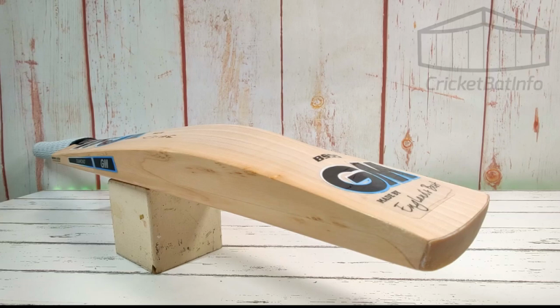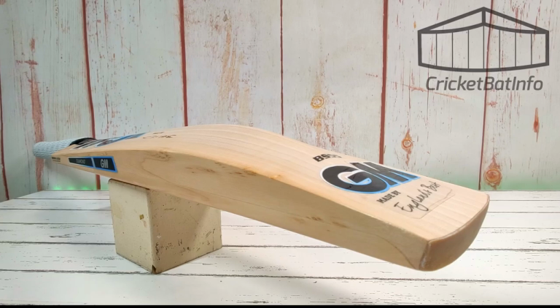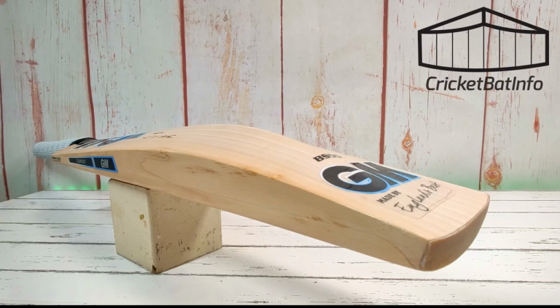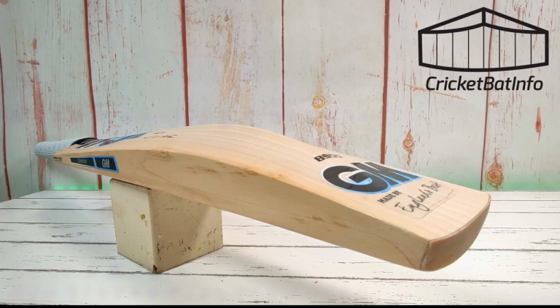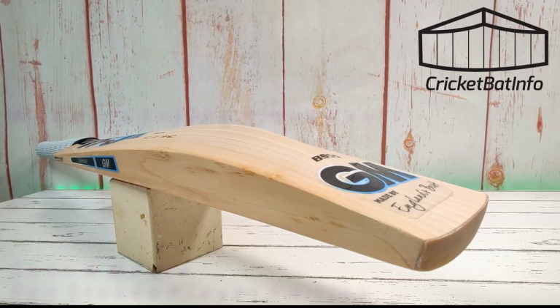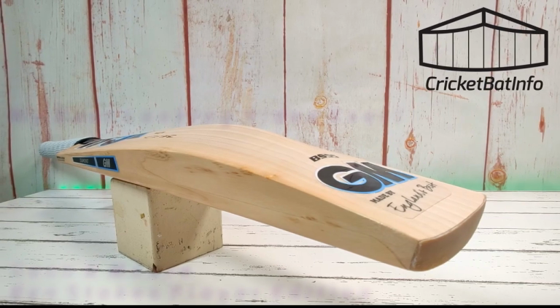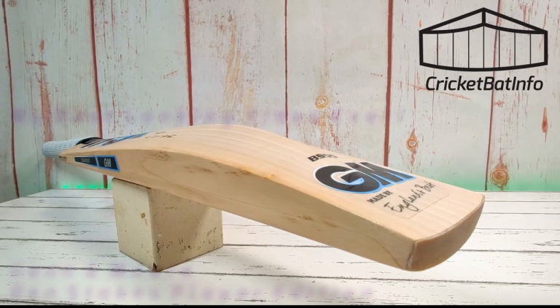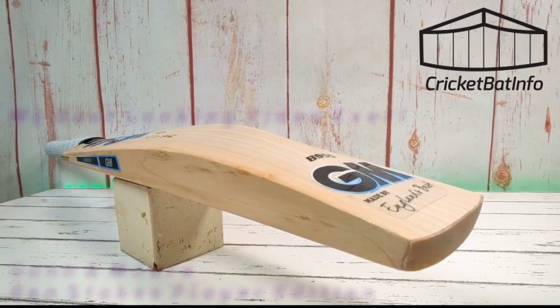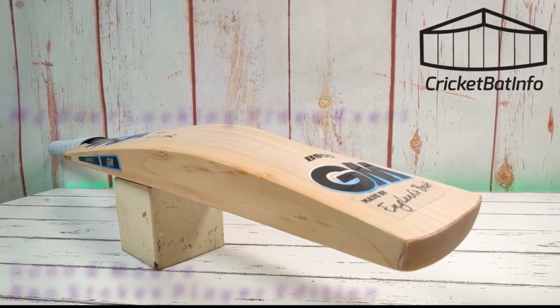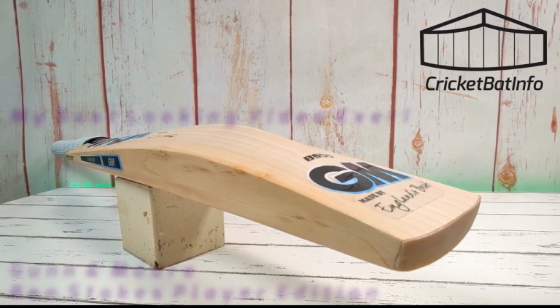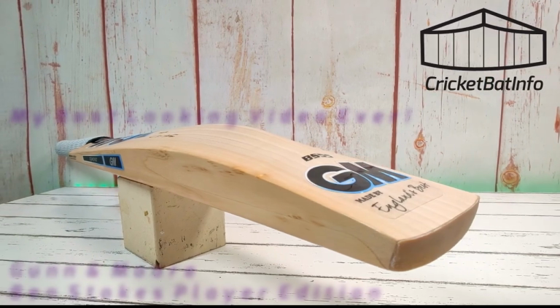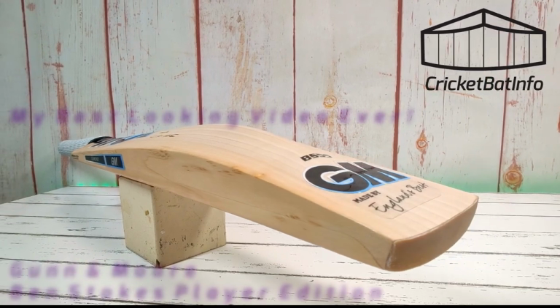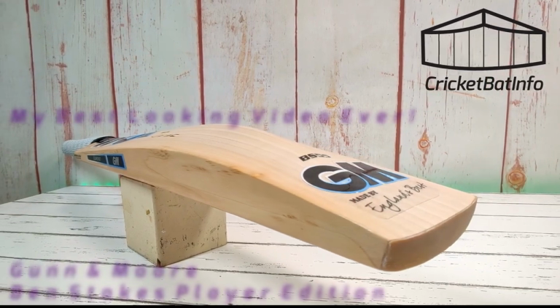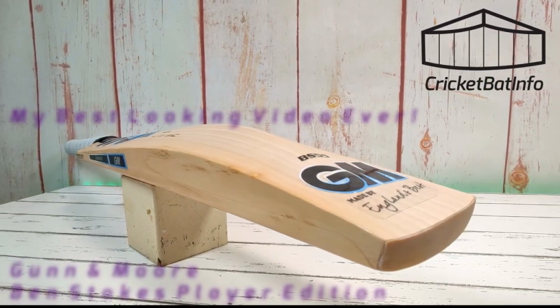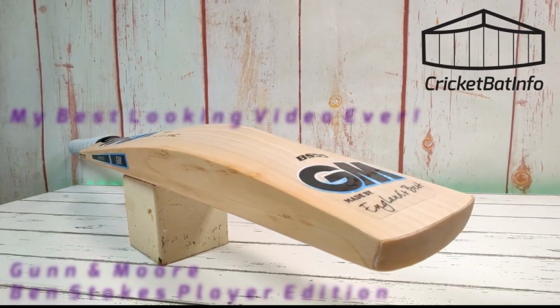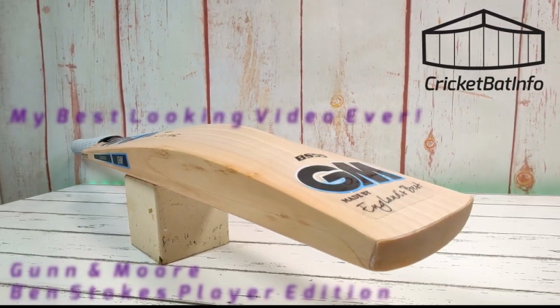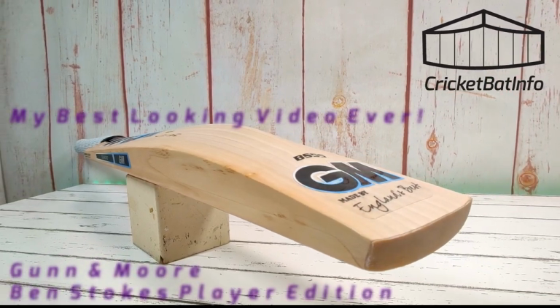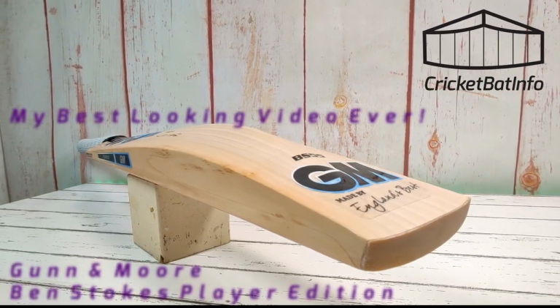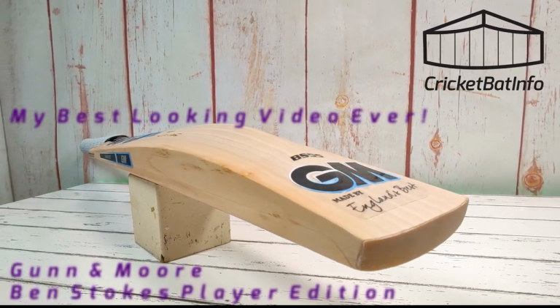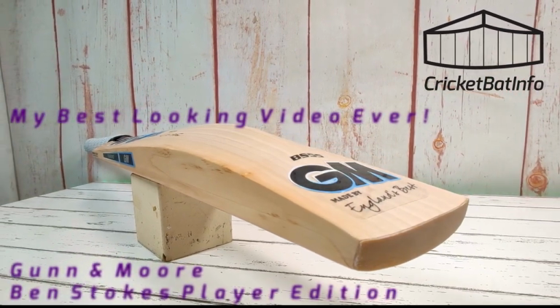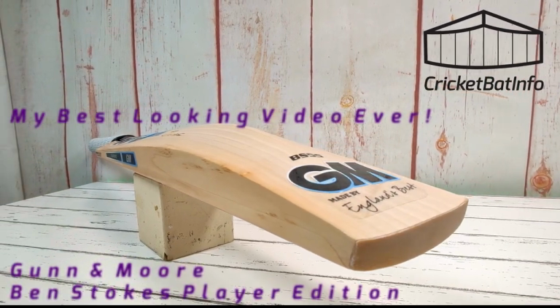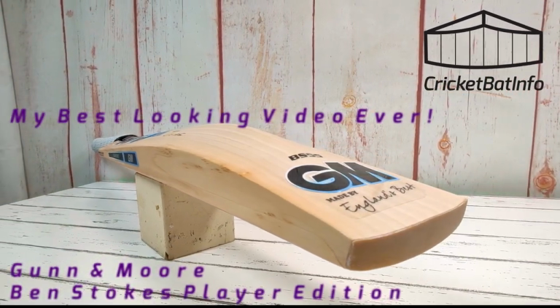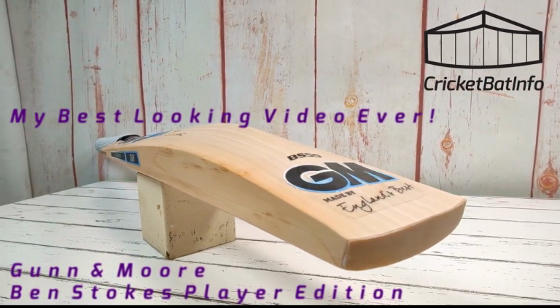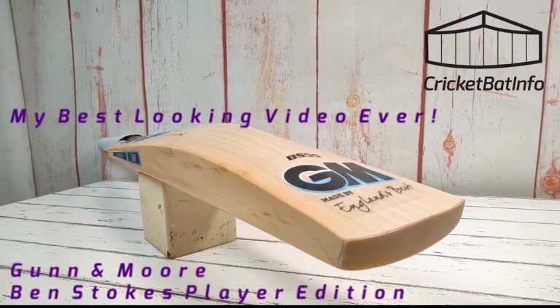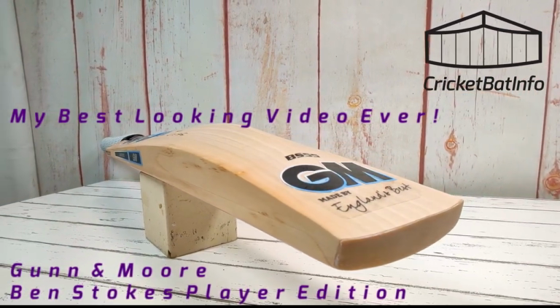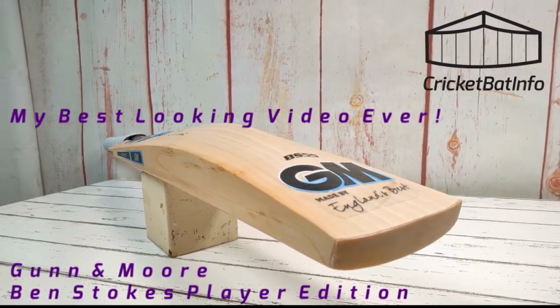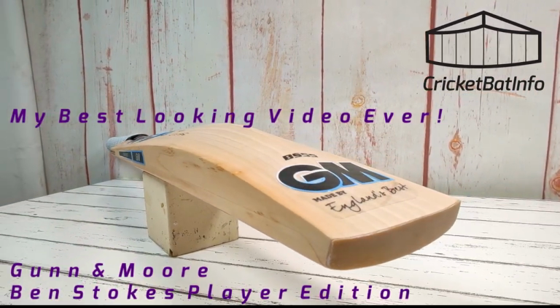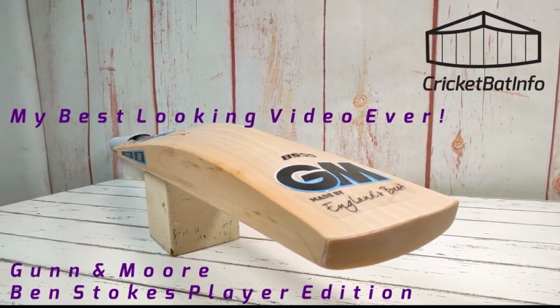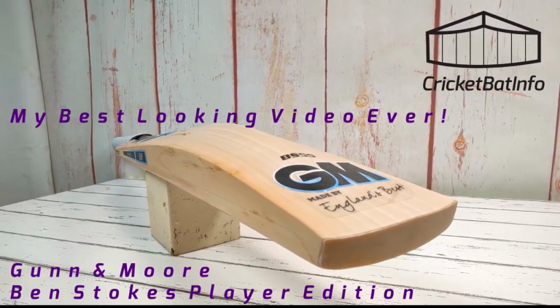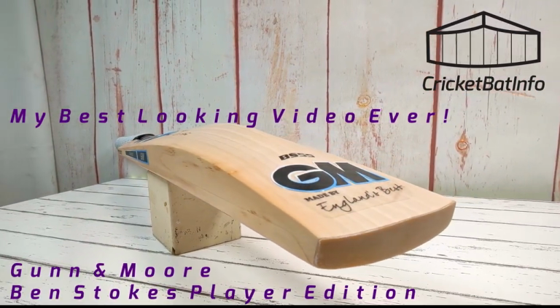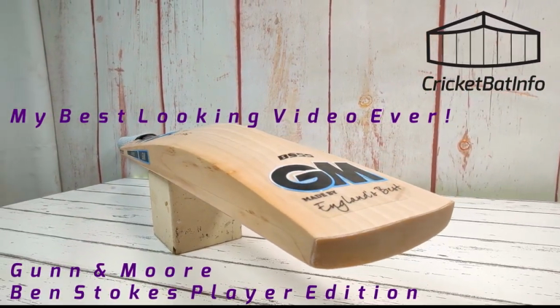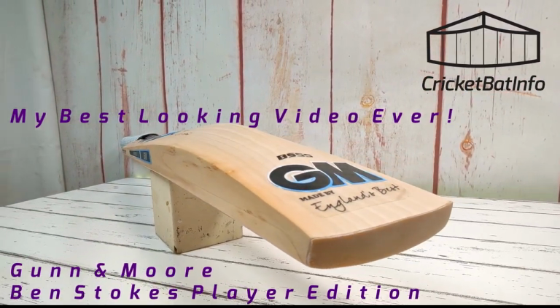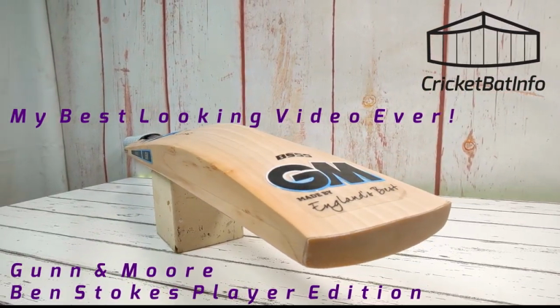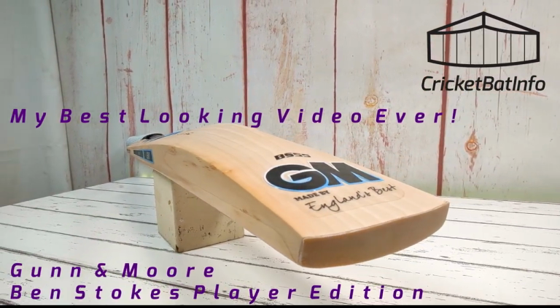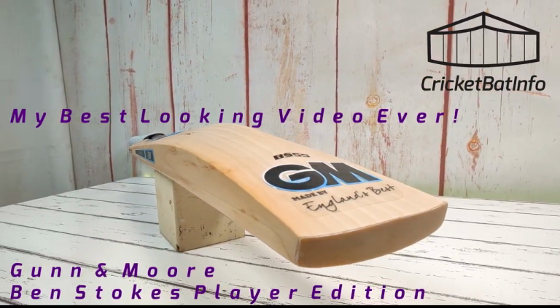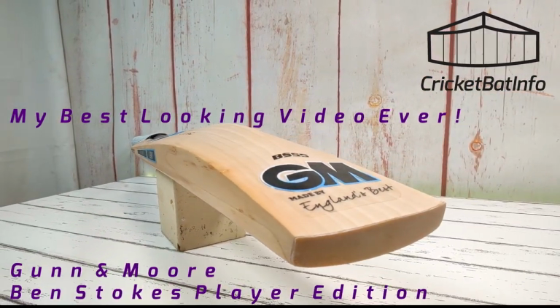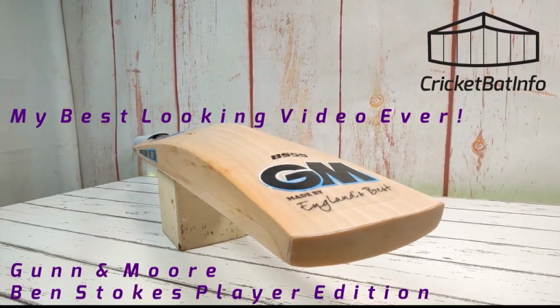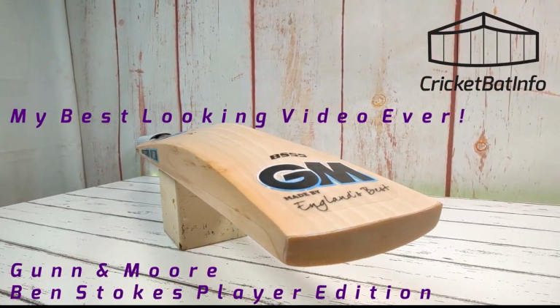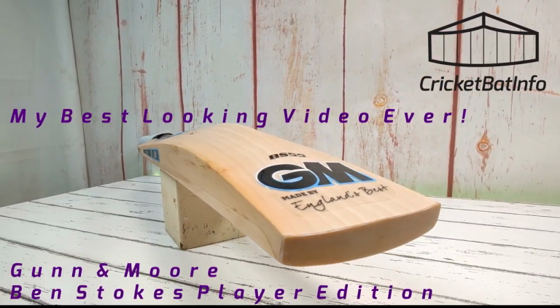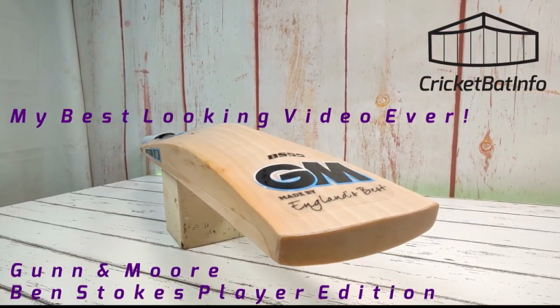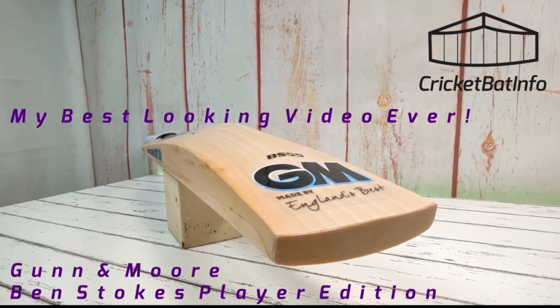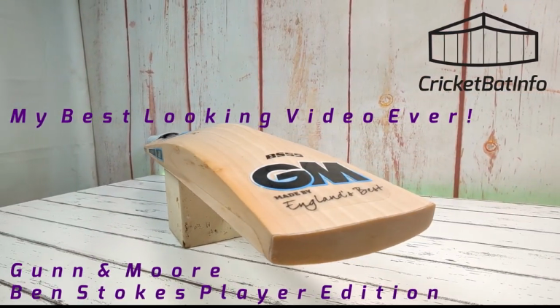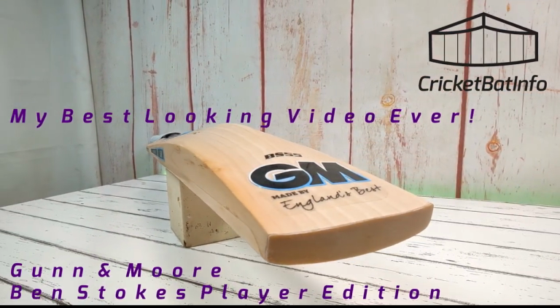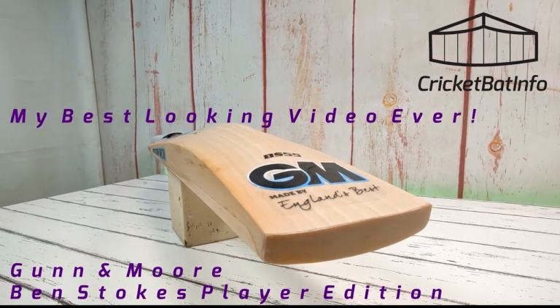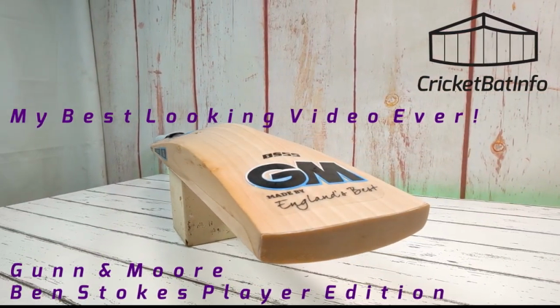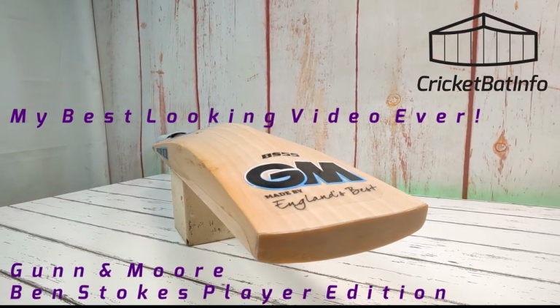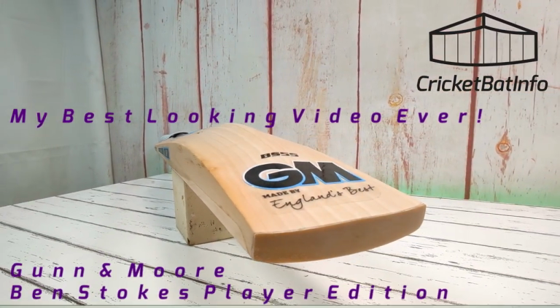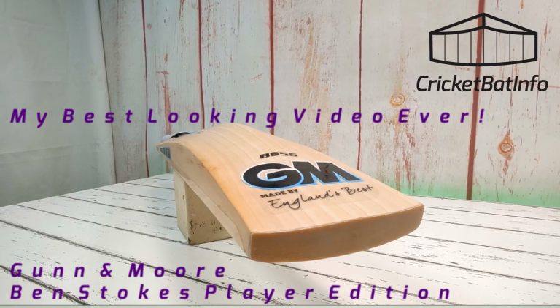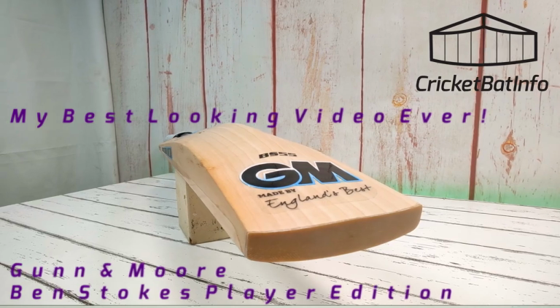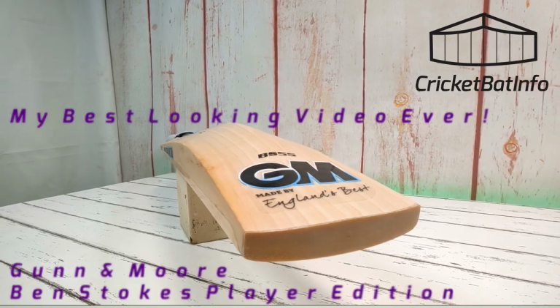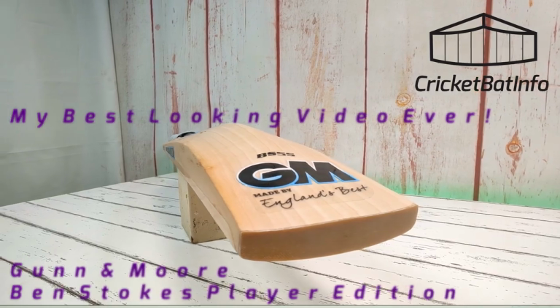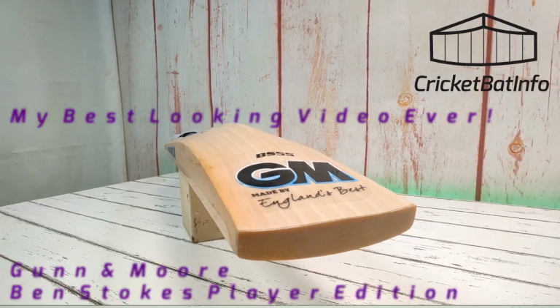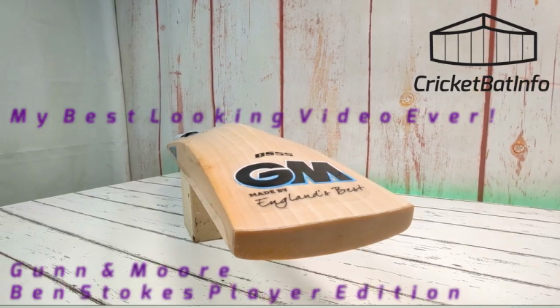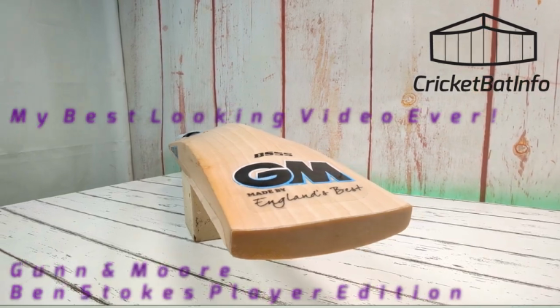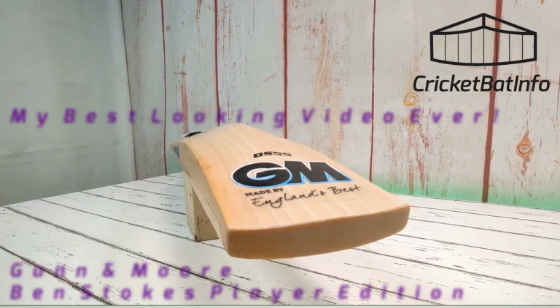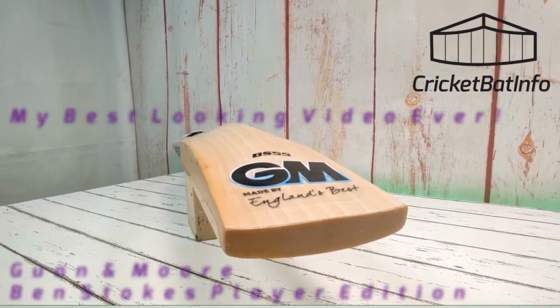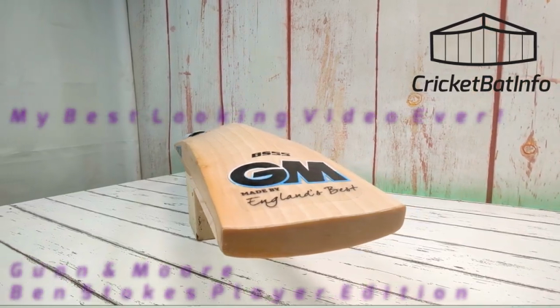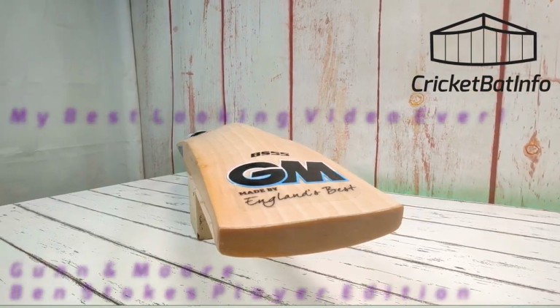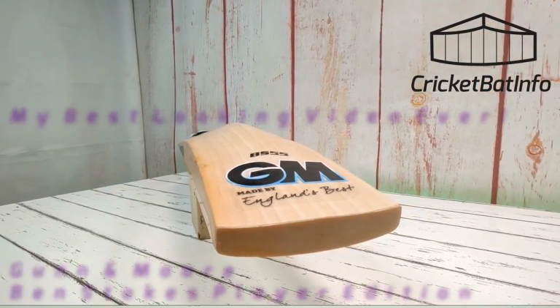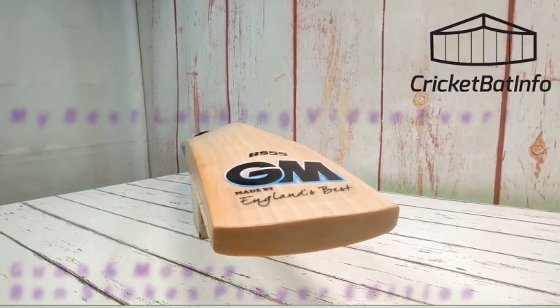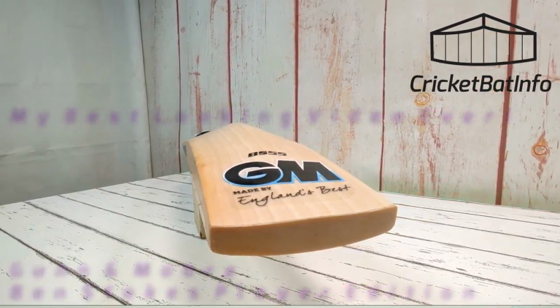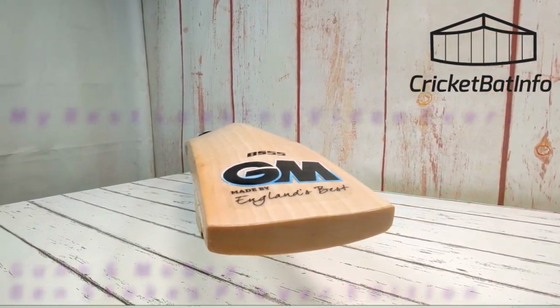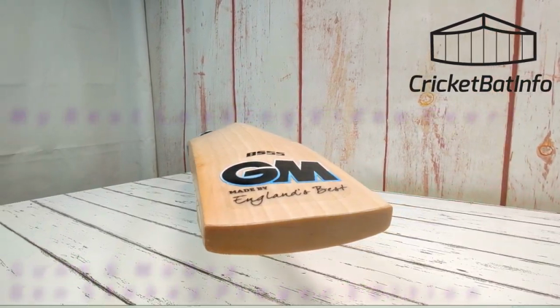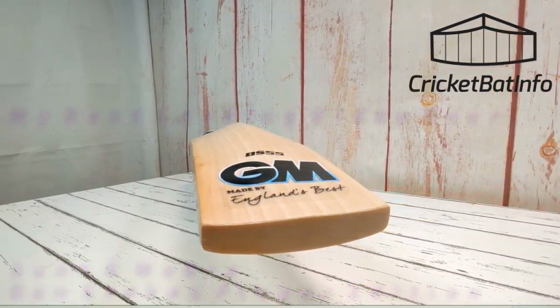Hi everyone, welcome back to the channel. Today we are doing a Ben Stokes player edition, top of the range GM, straight after this.